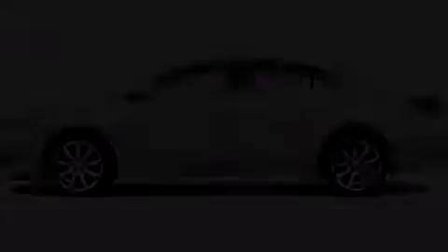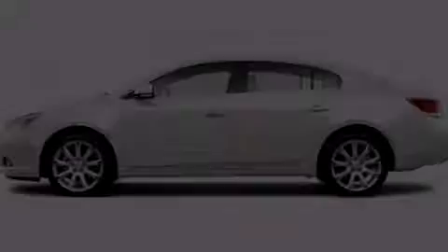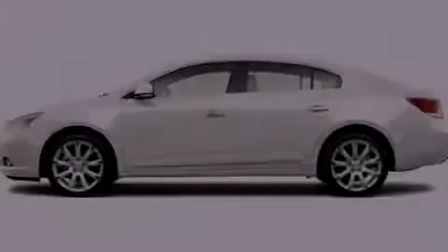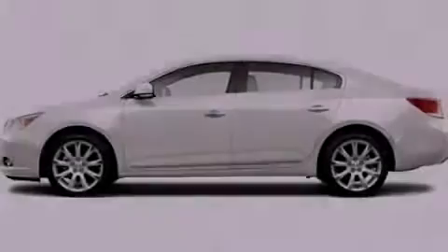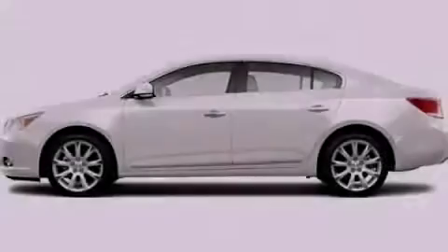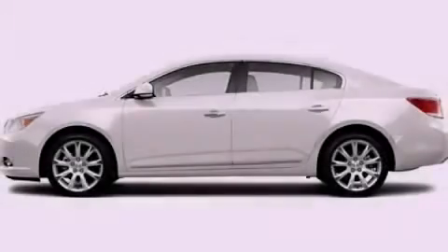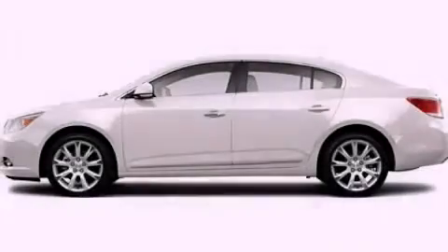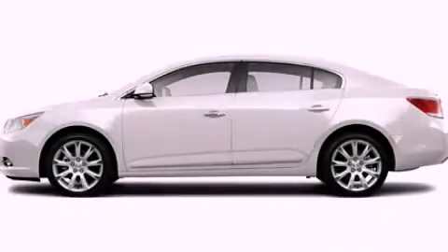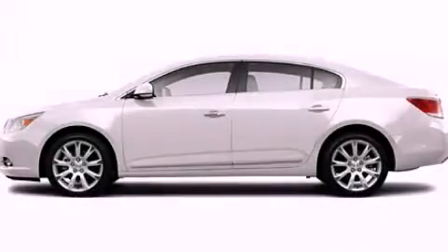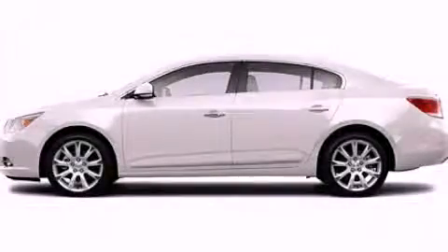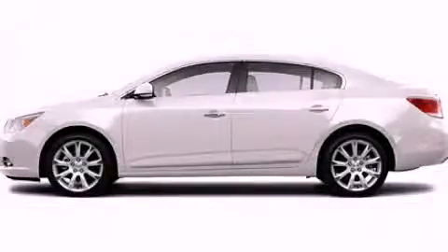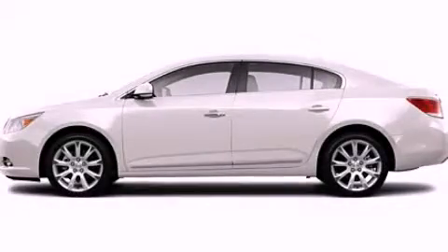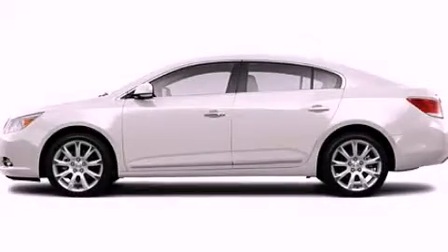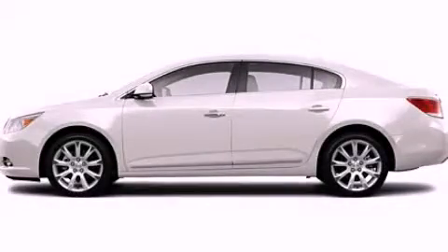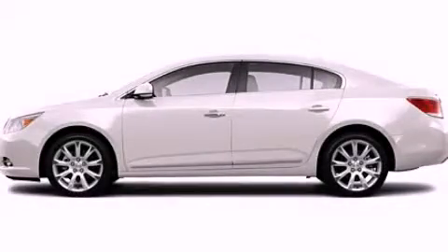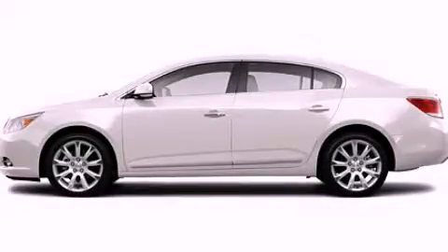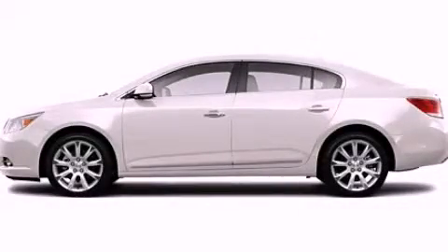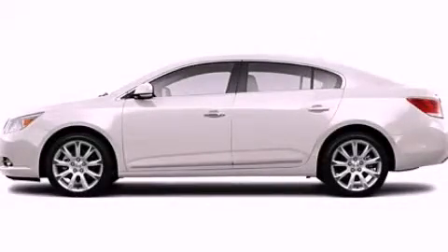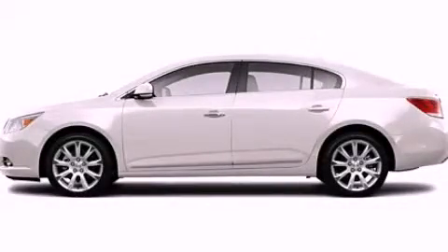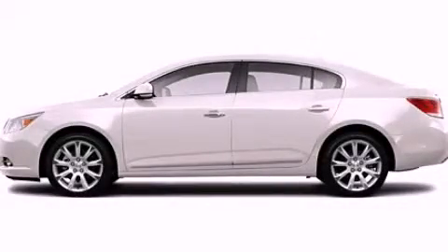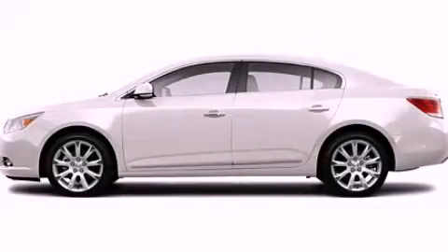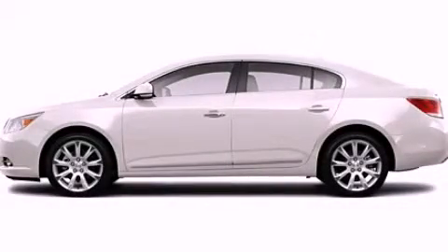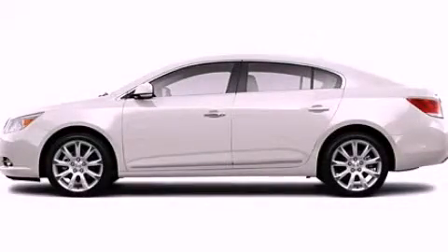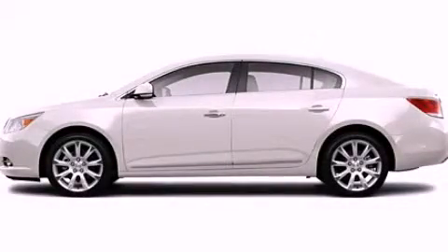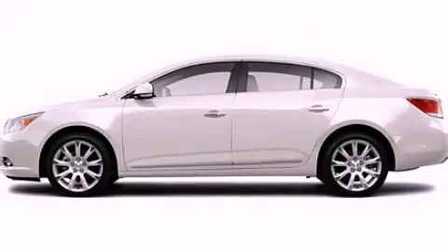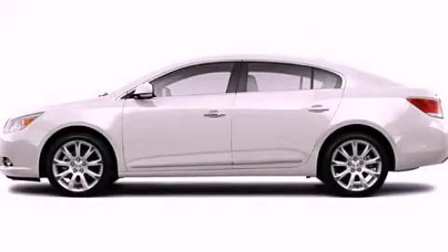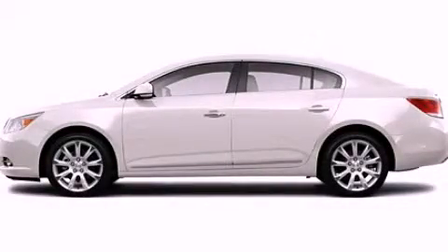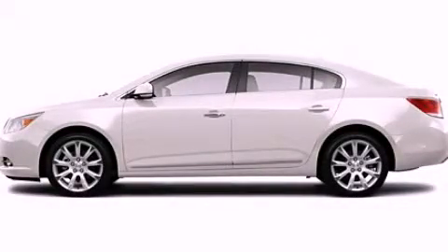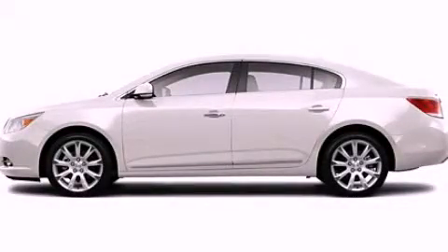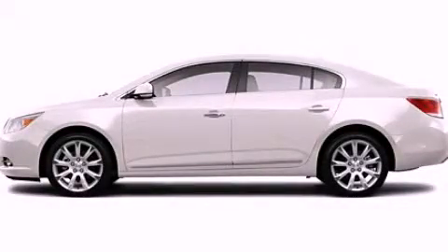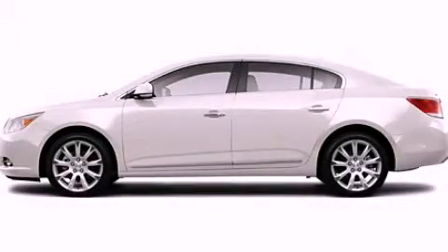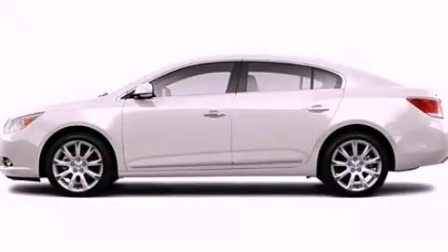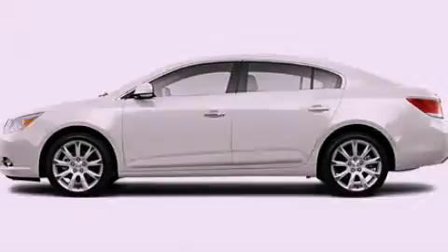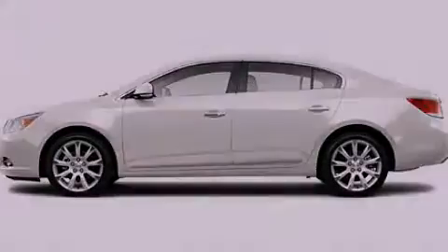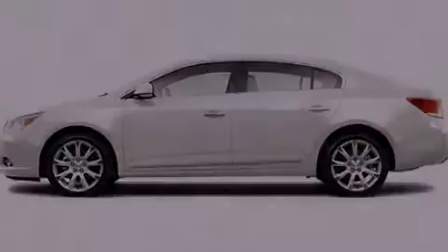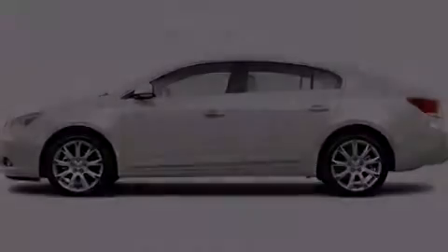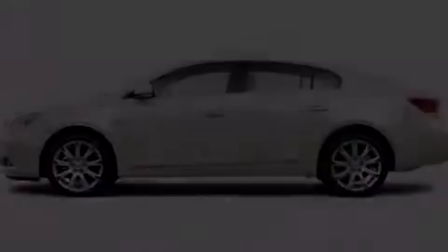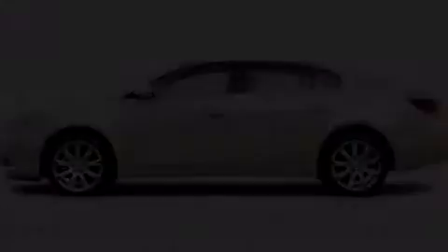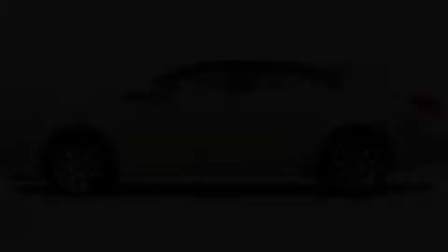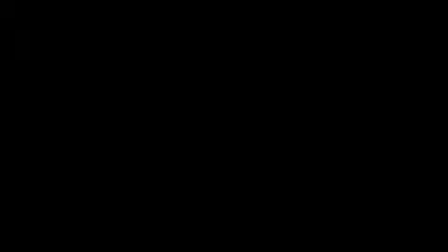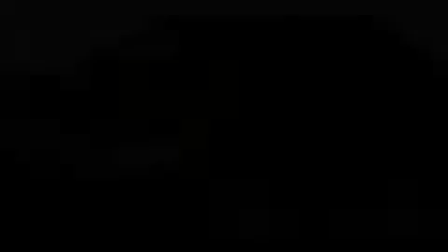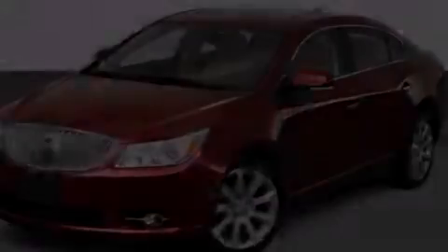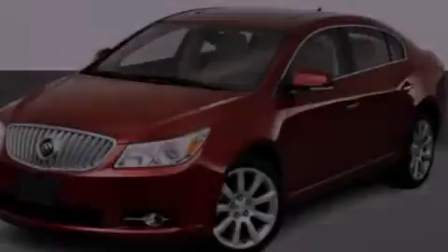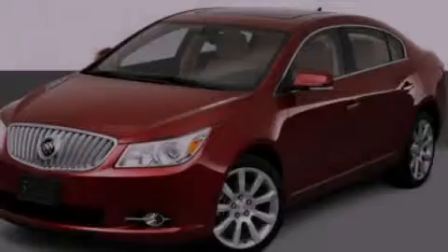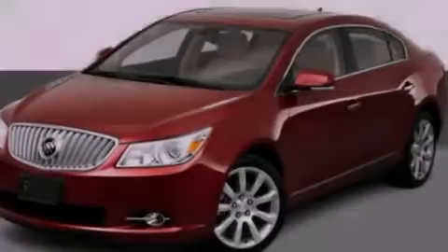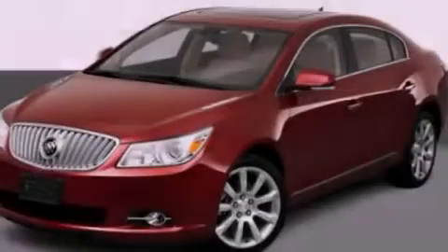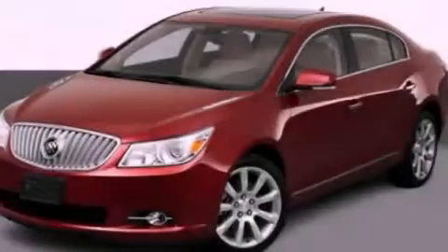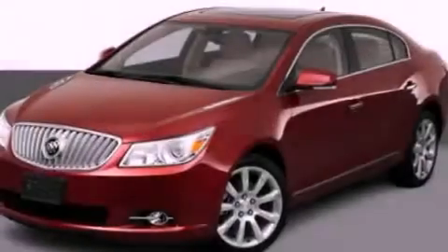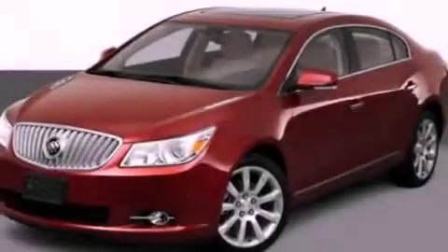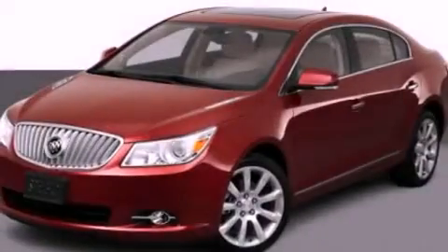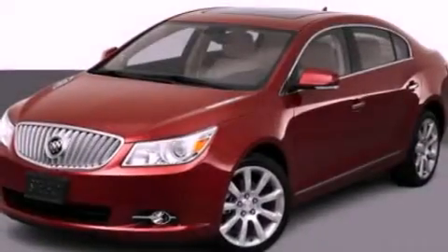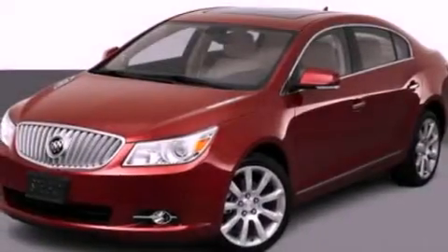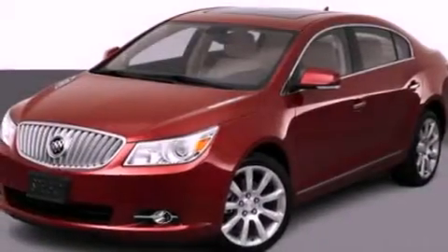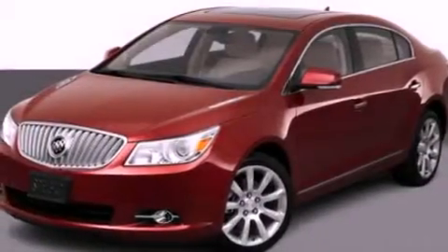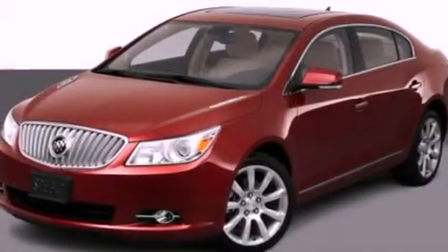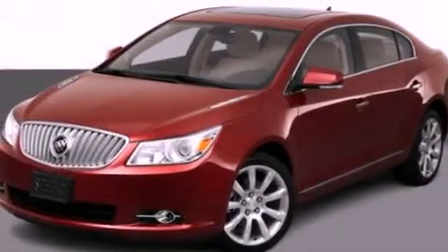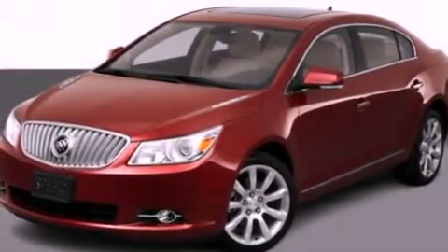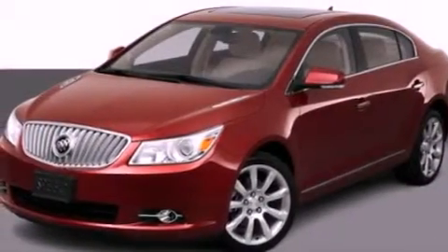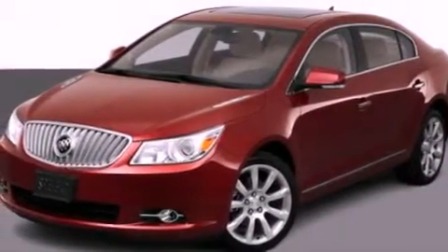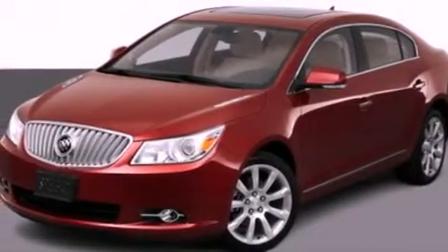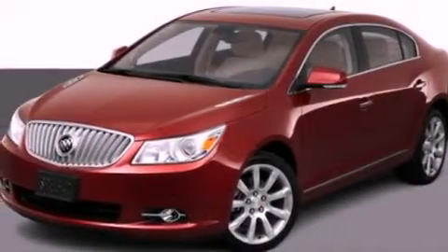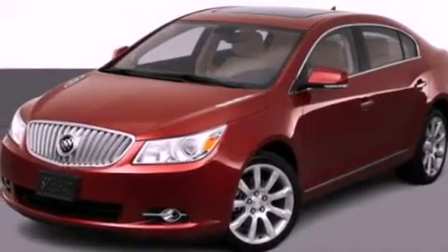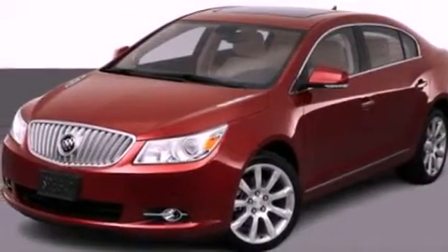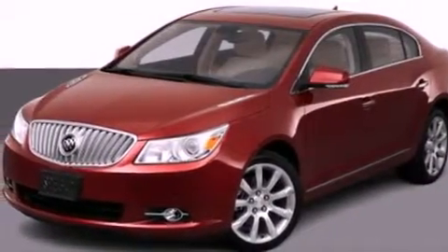This is a 2012 Buick LaCrosse. It features a six-cylinder engine and an automatic transmission.